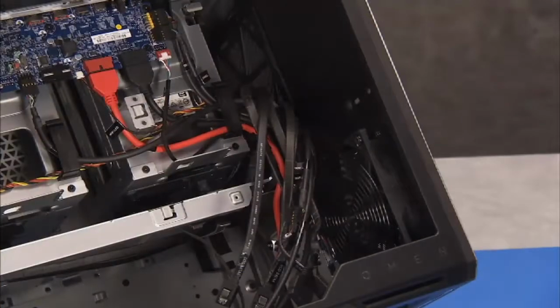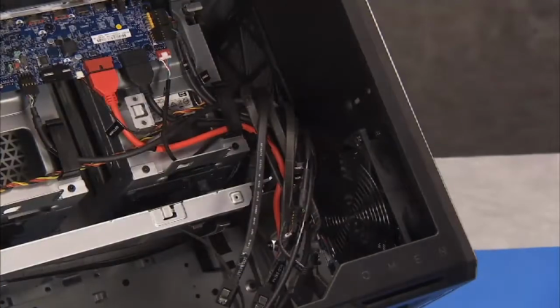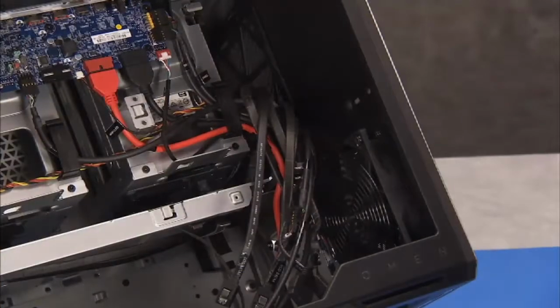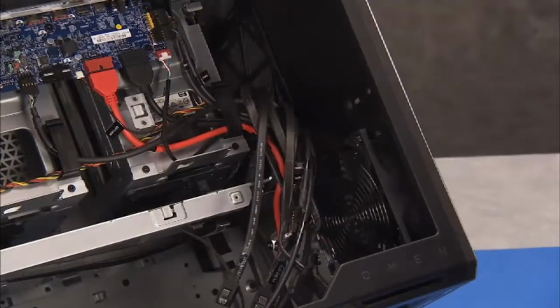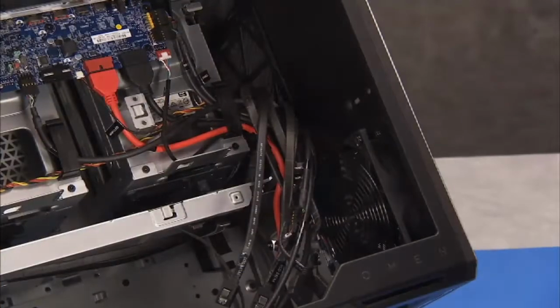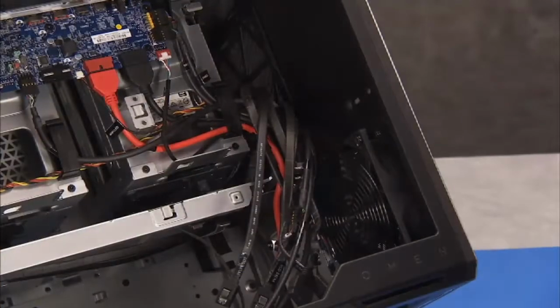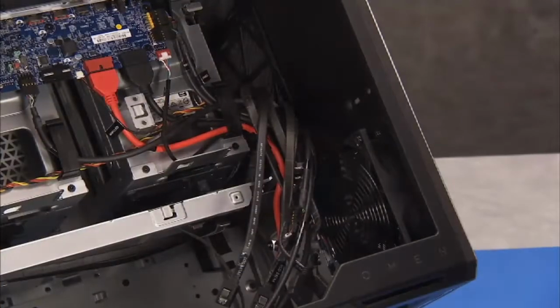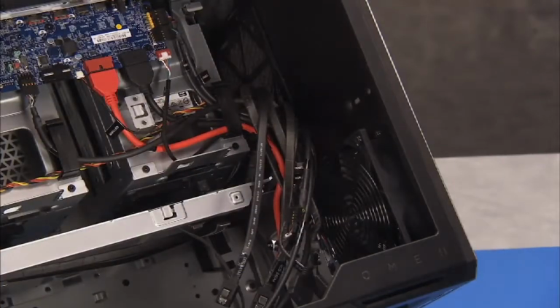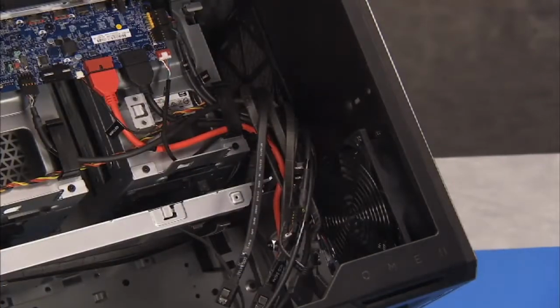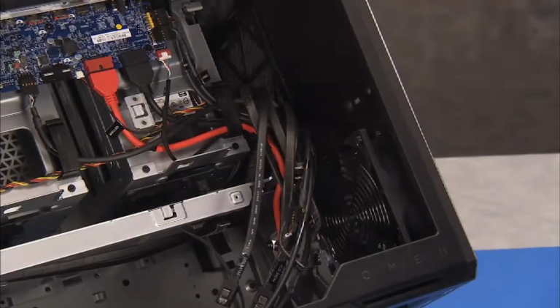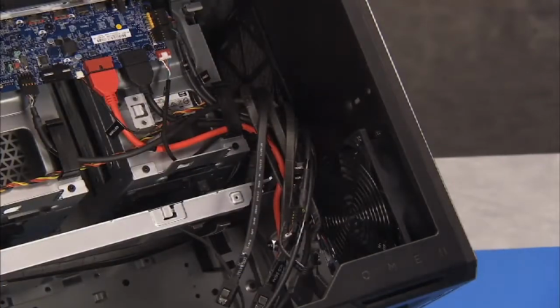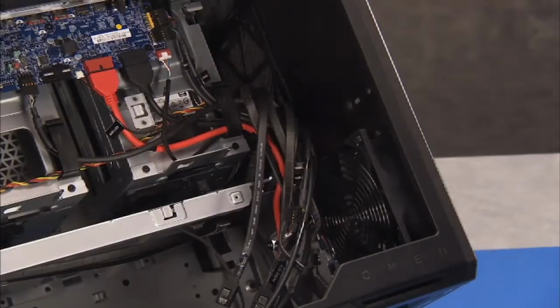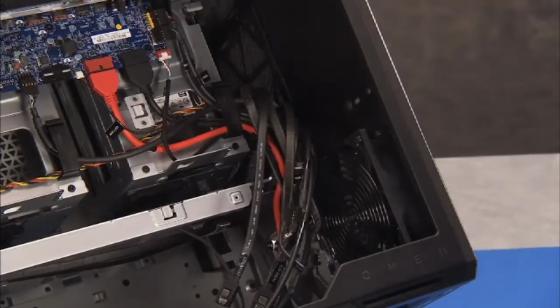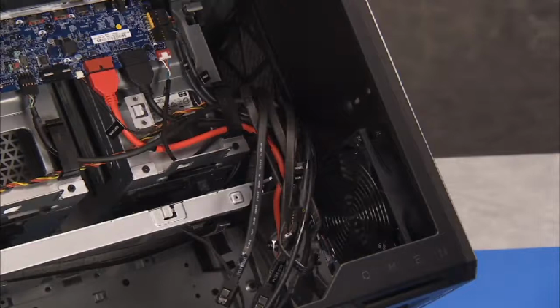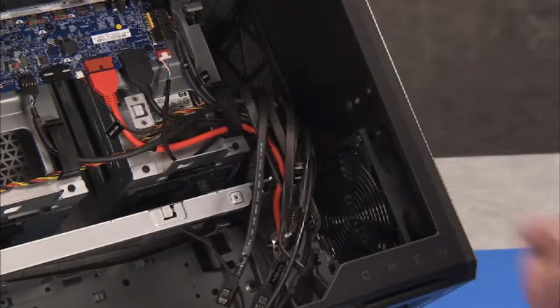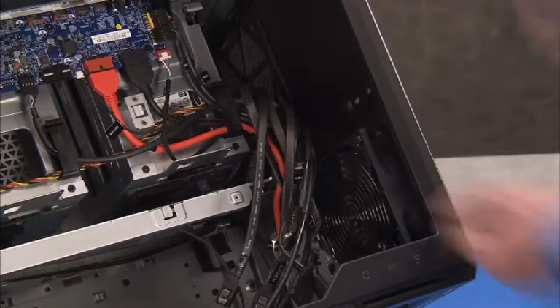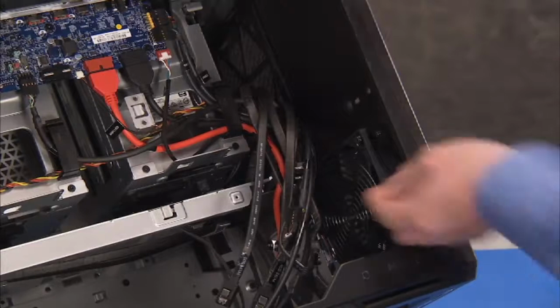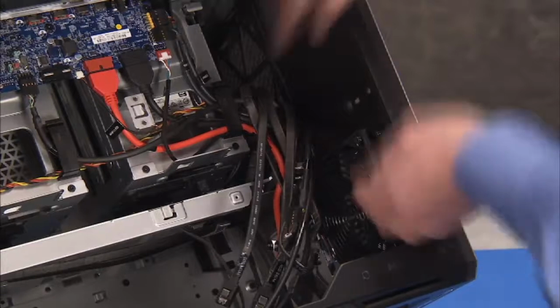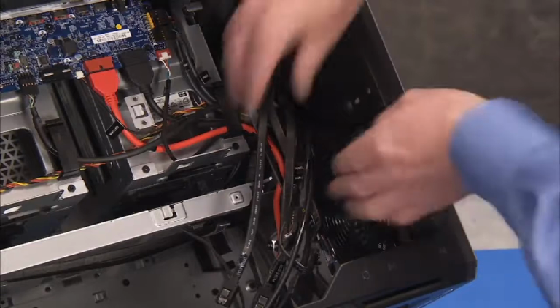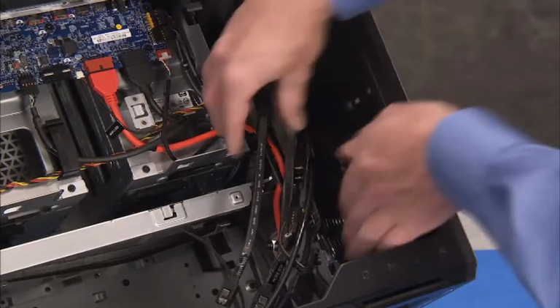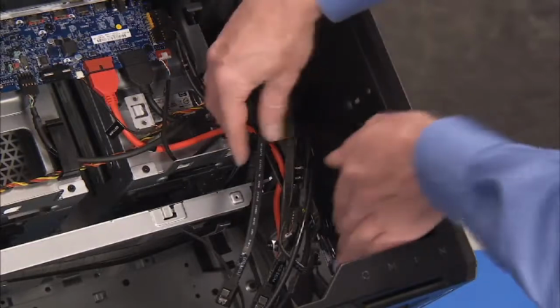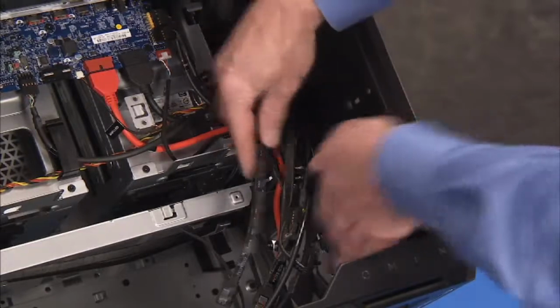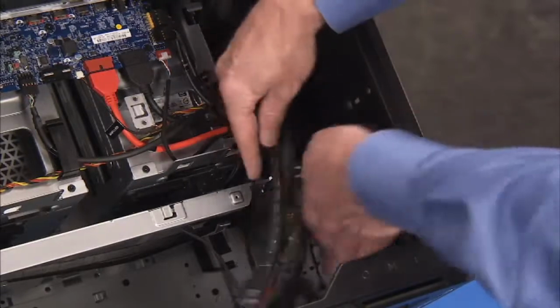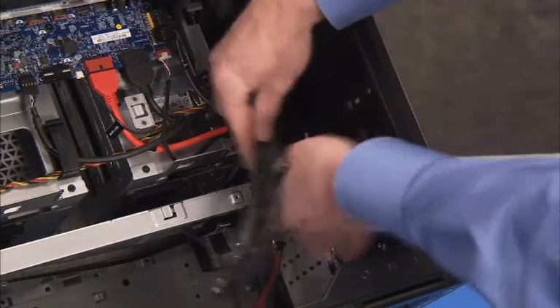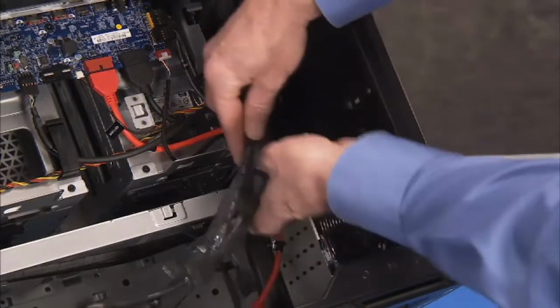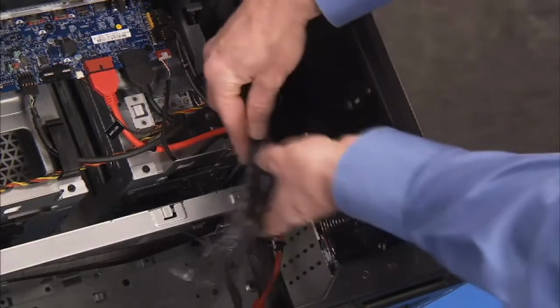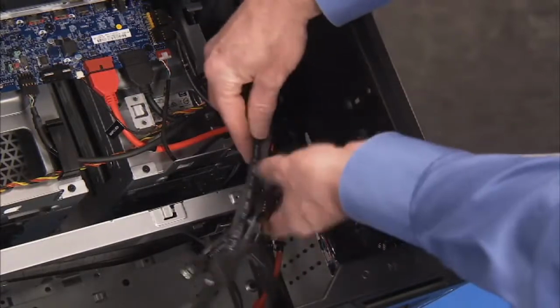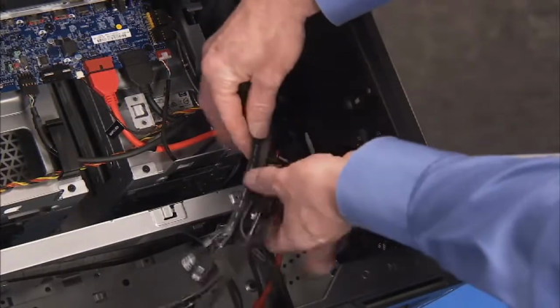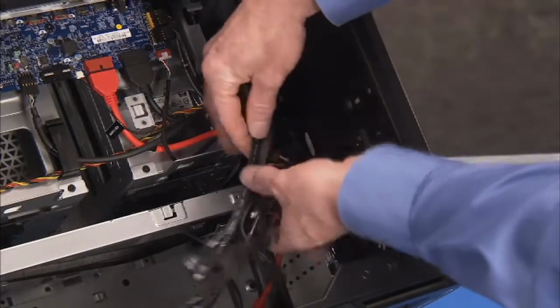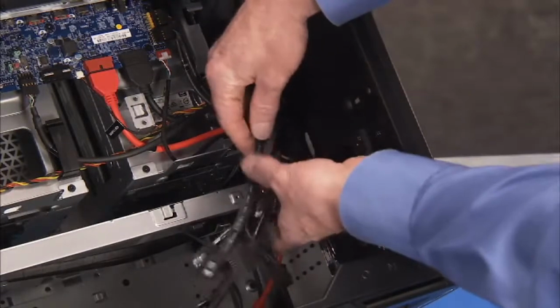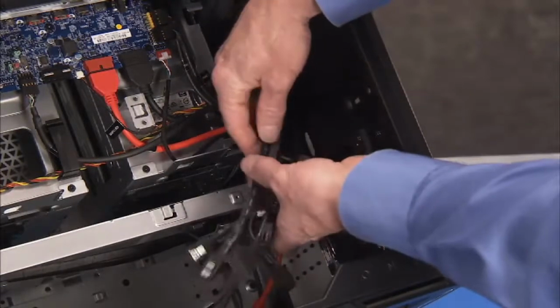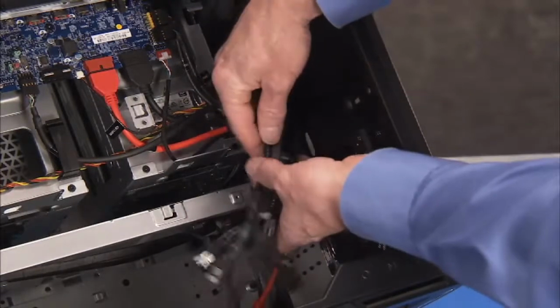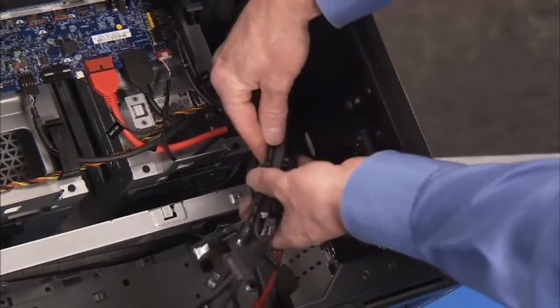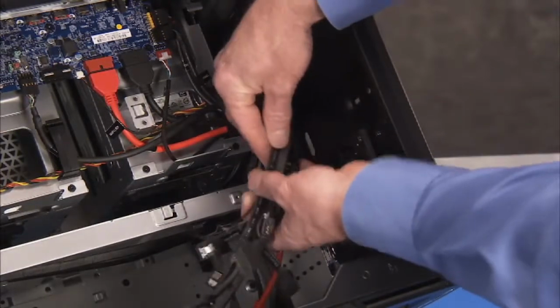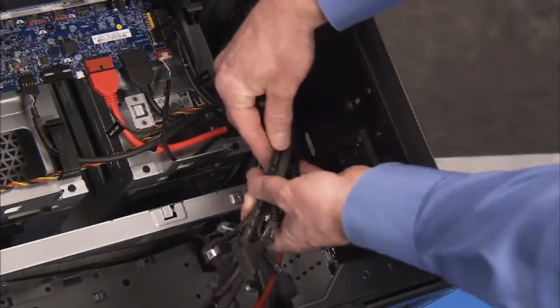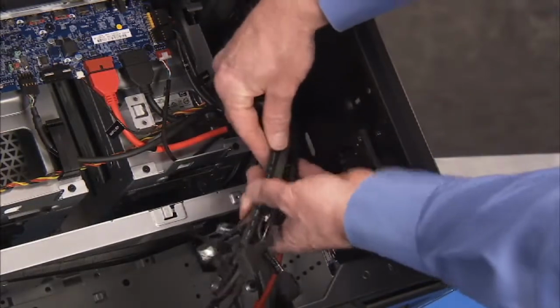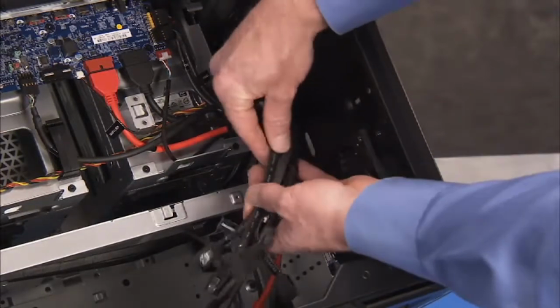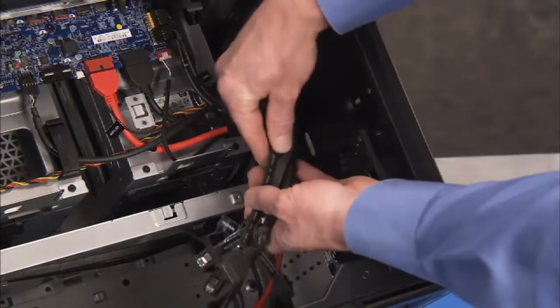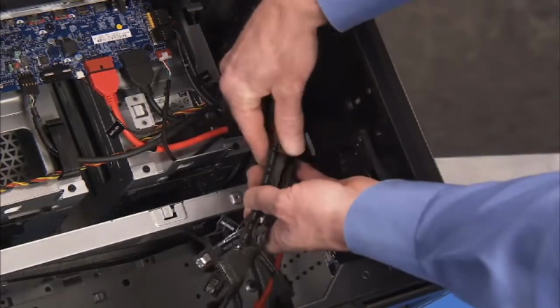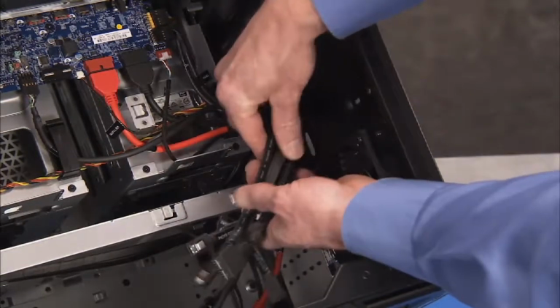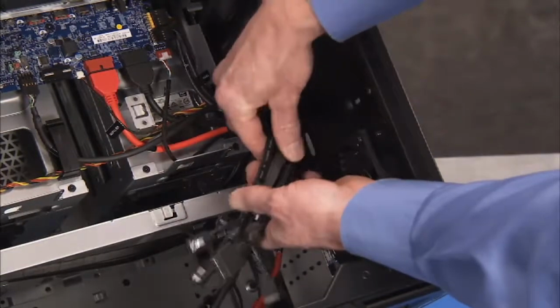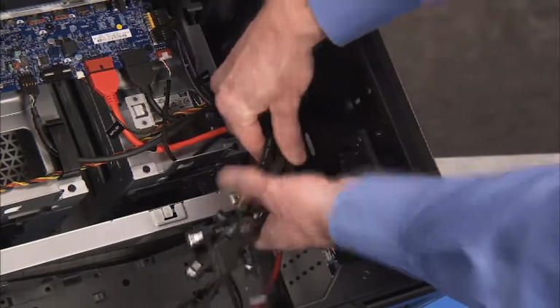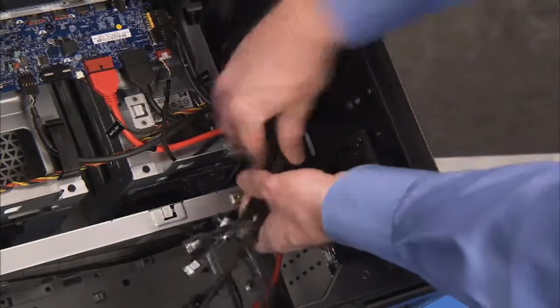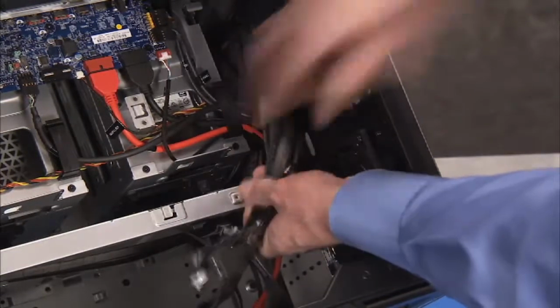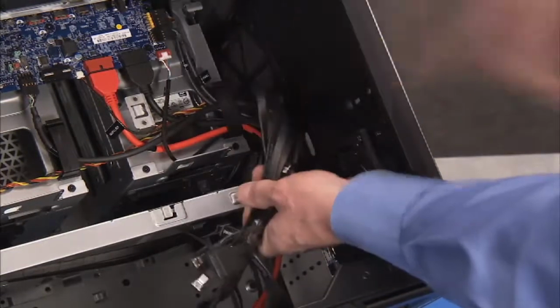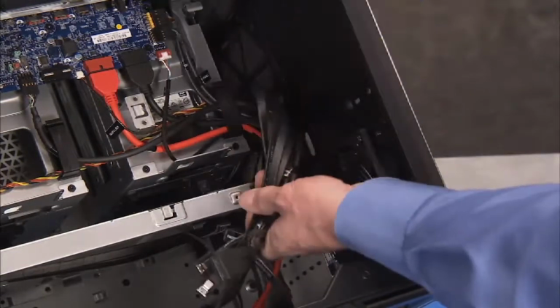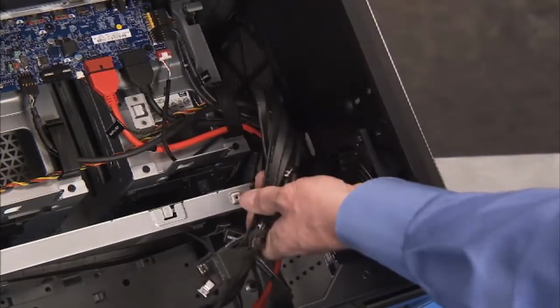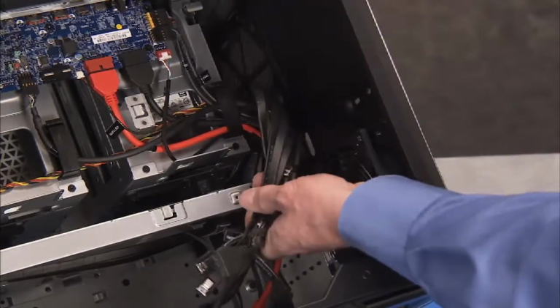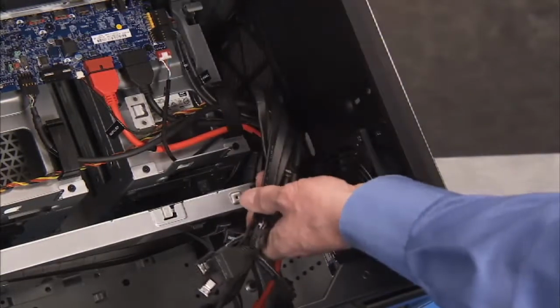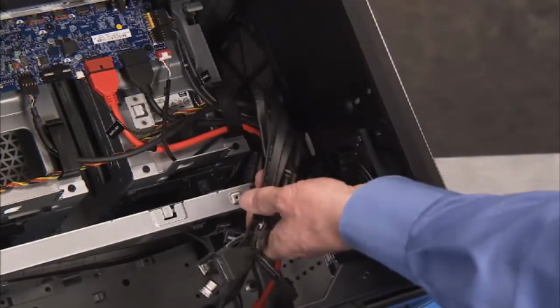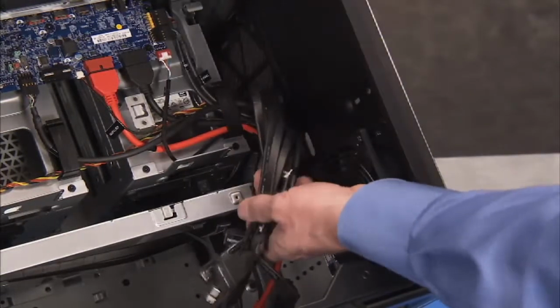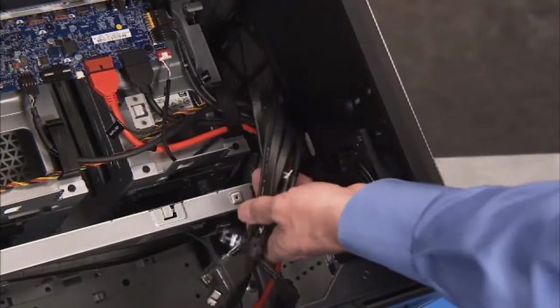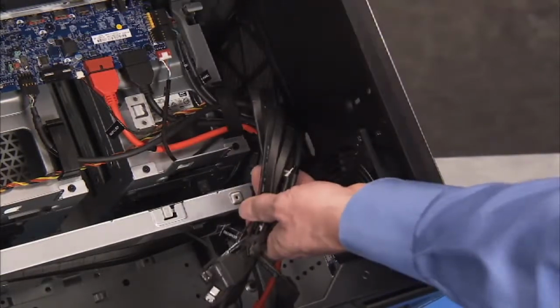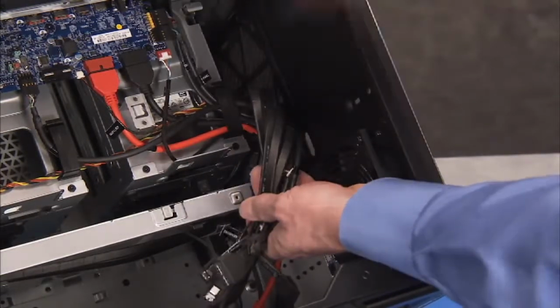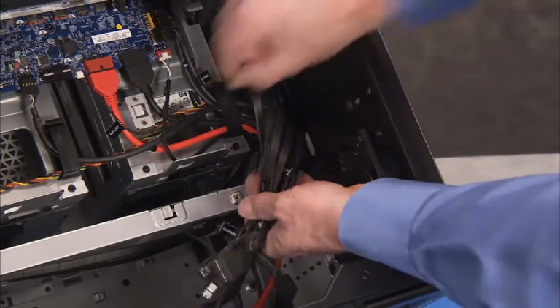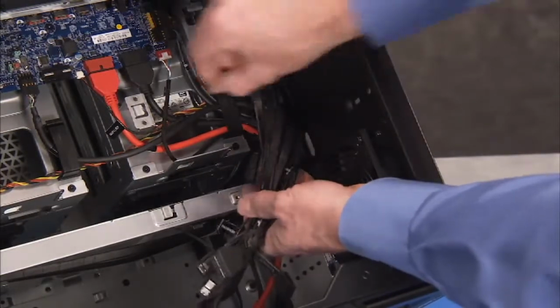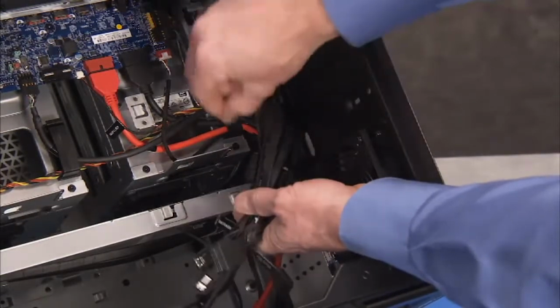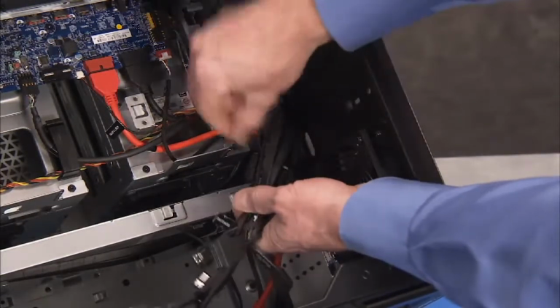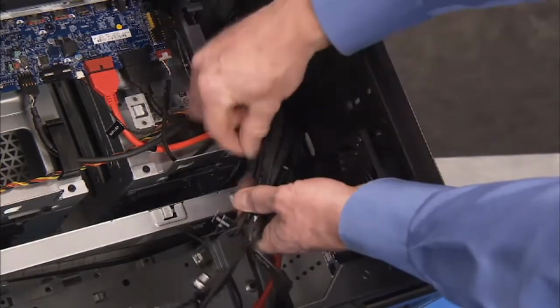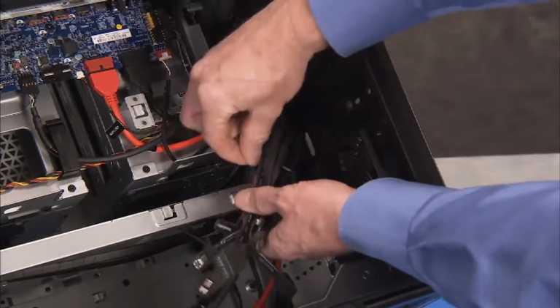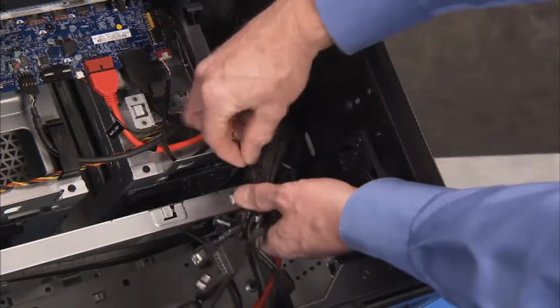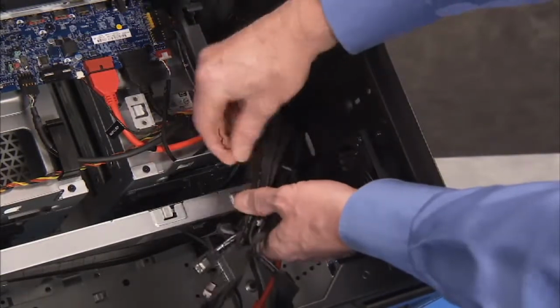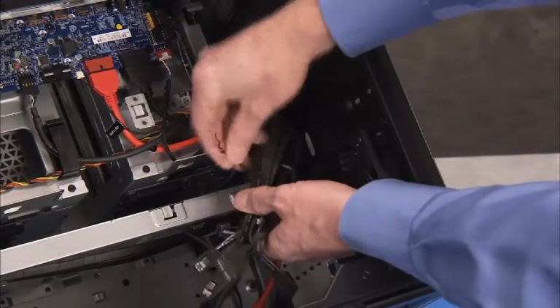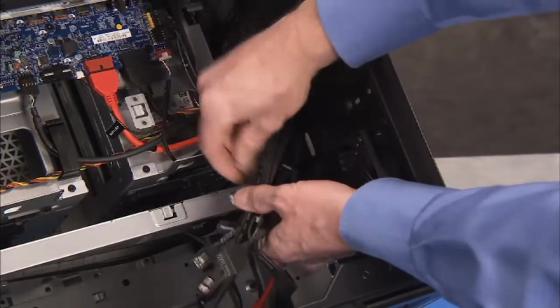Bundle the hard drive SATA cables back together in their cable bundle if you are using ties to assist in correct routing when replacing the cable holder.